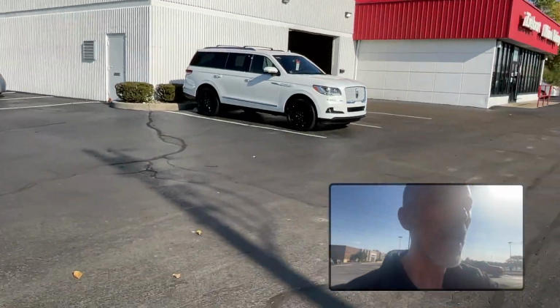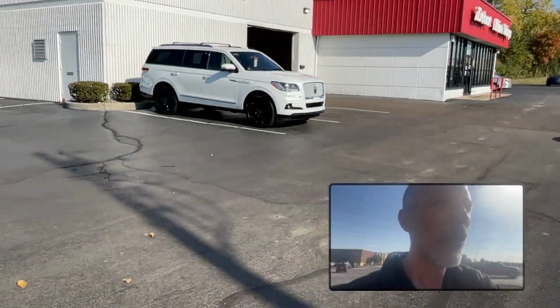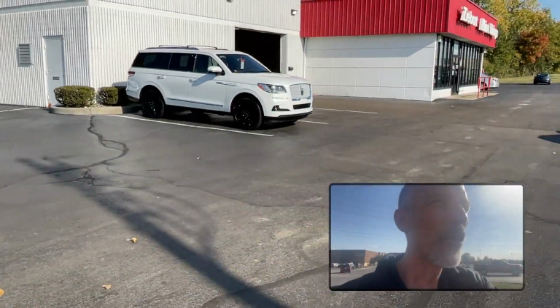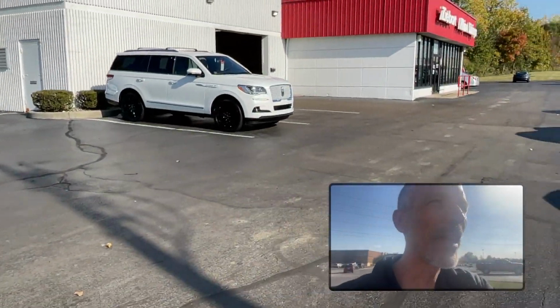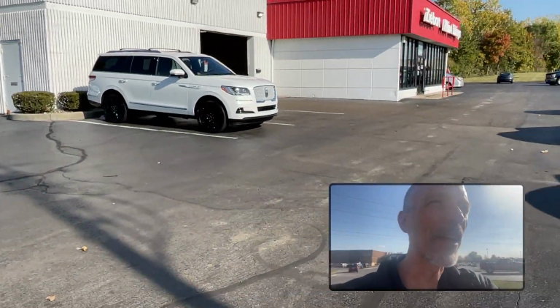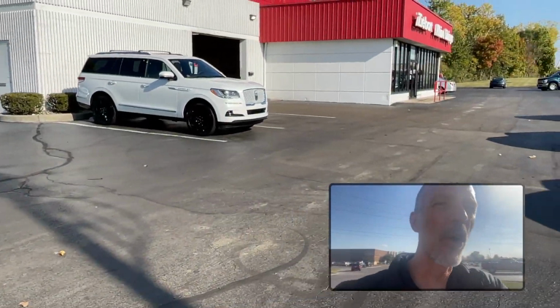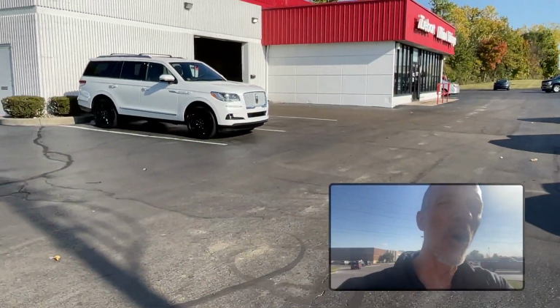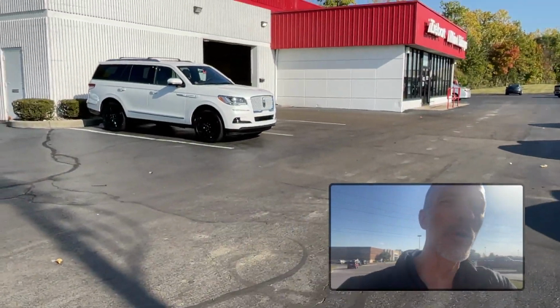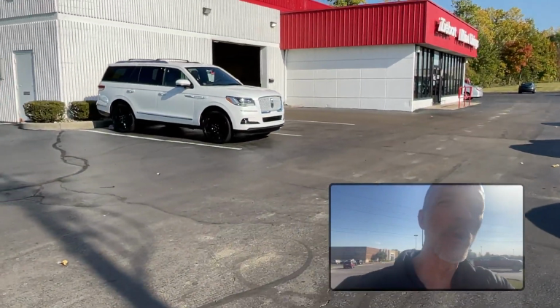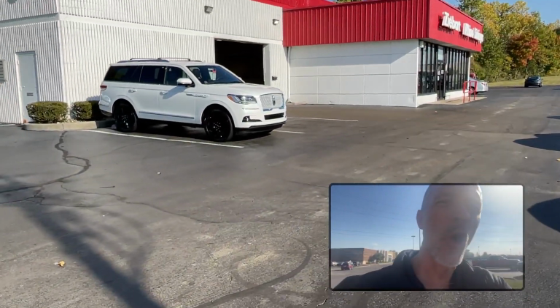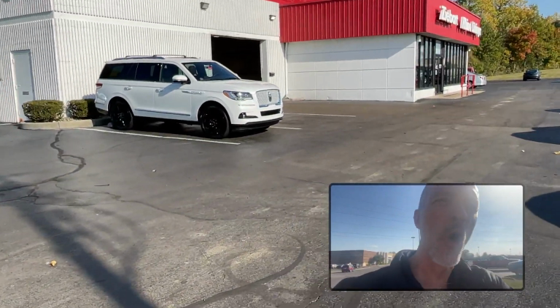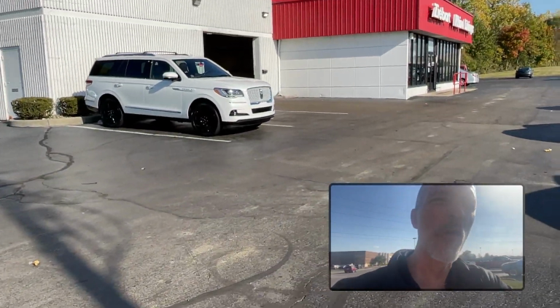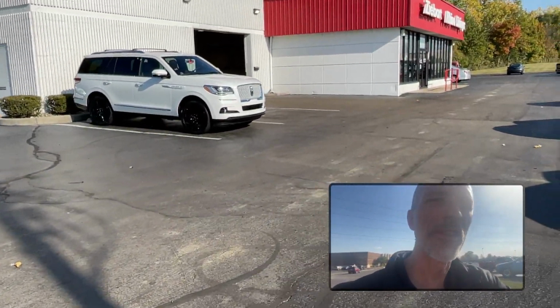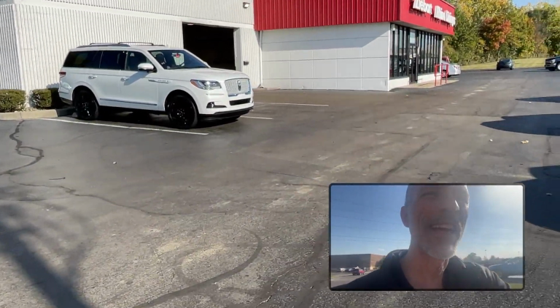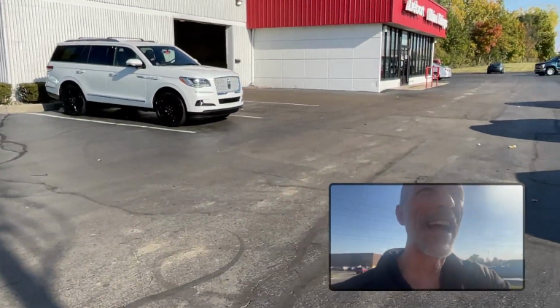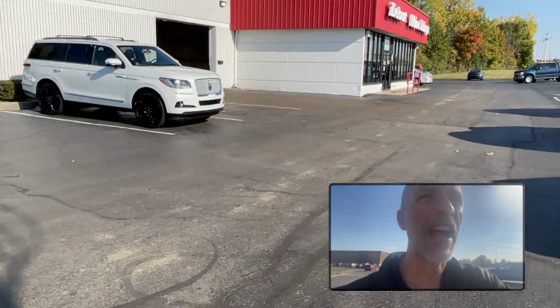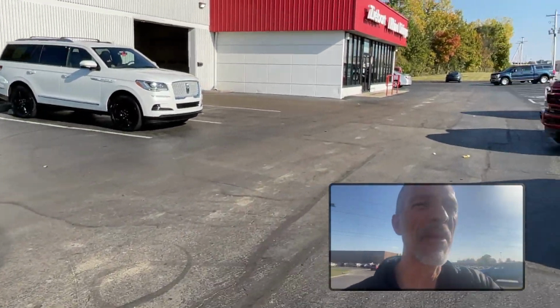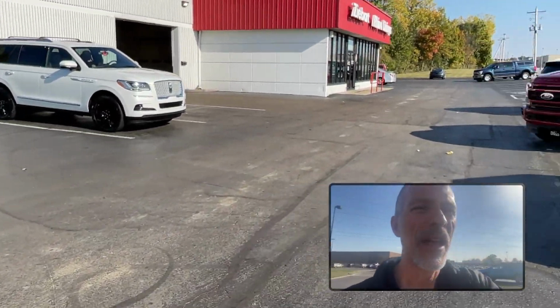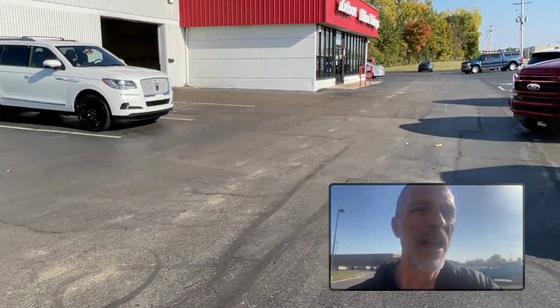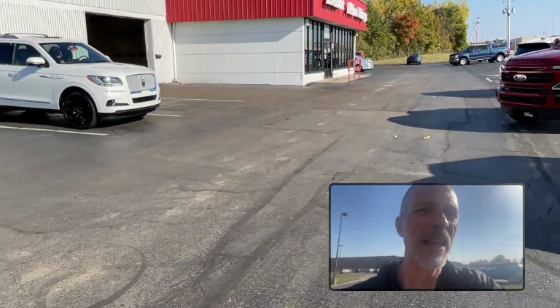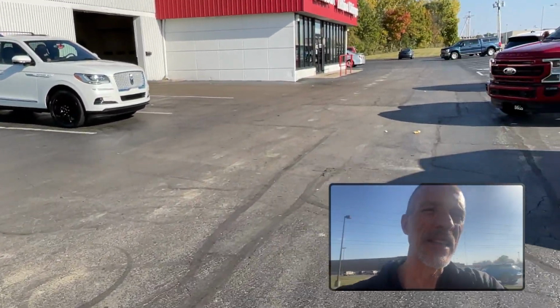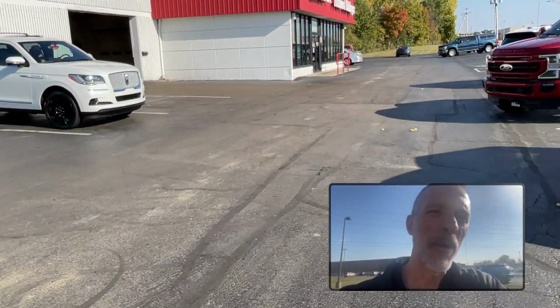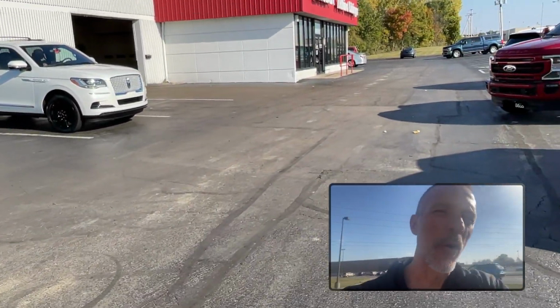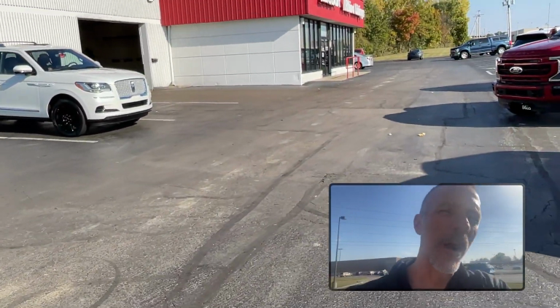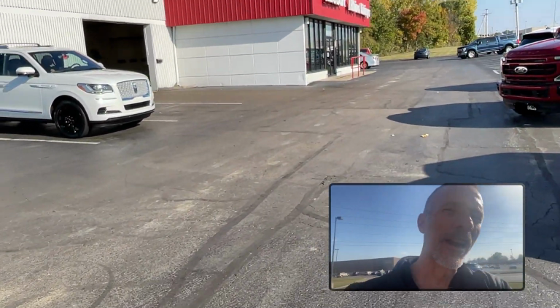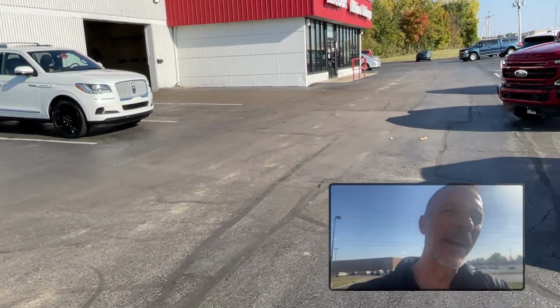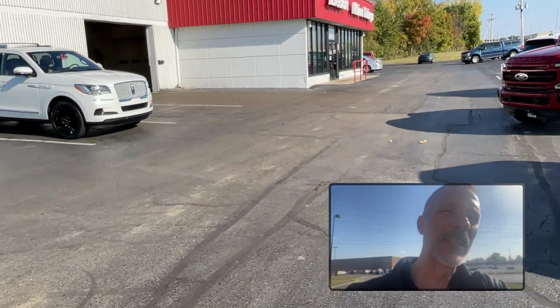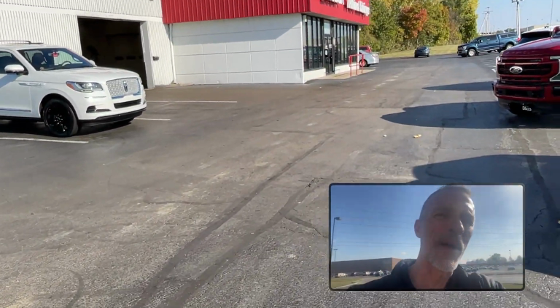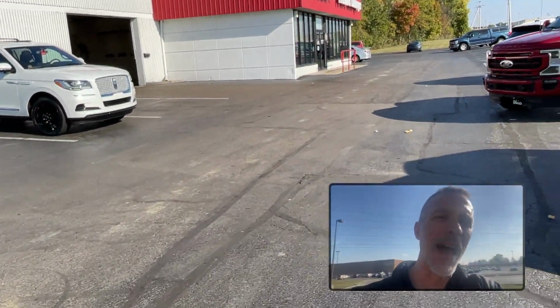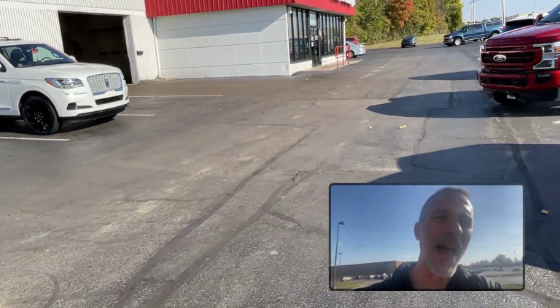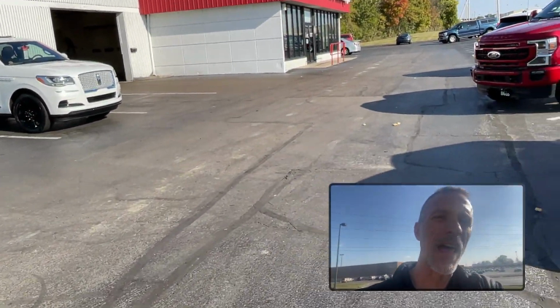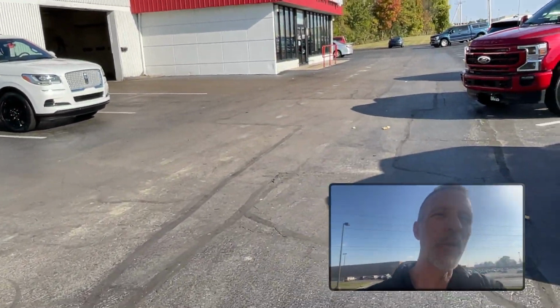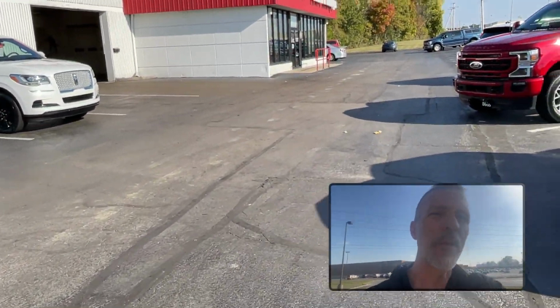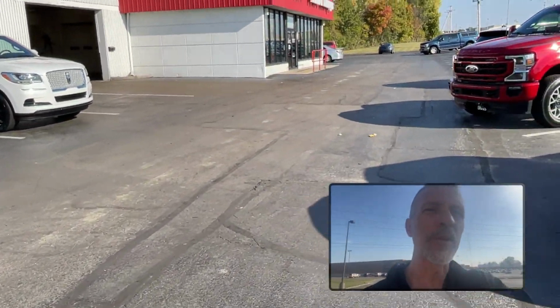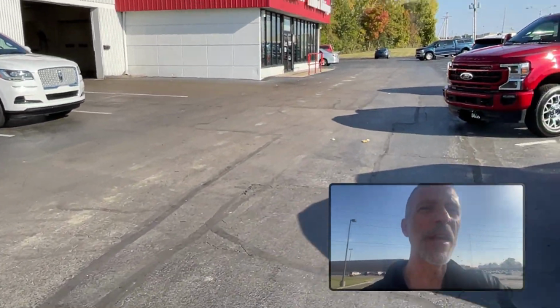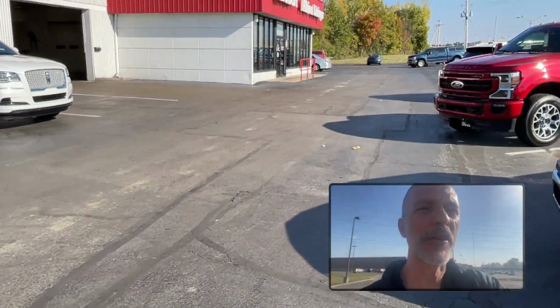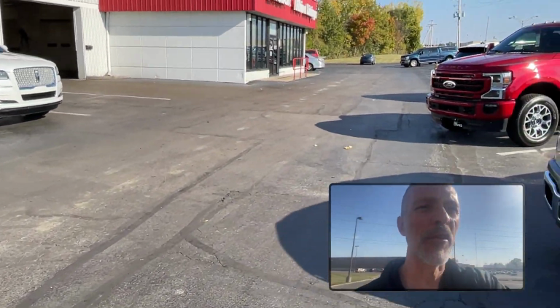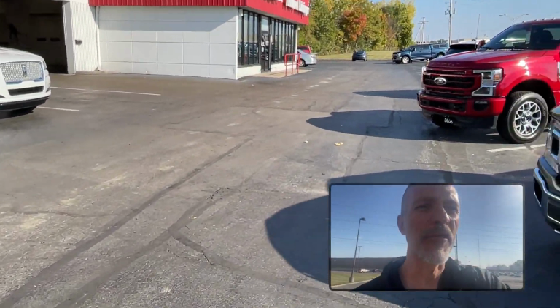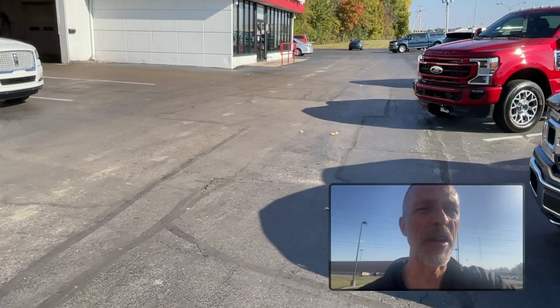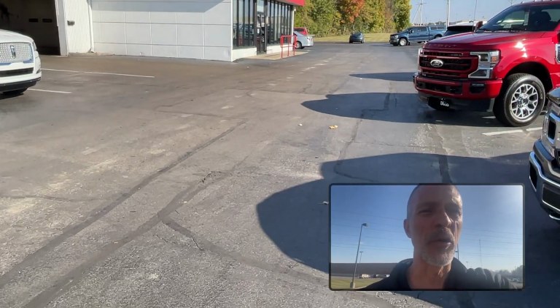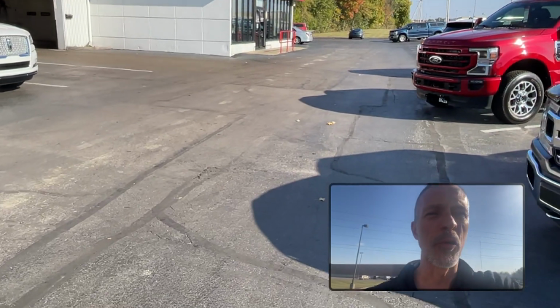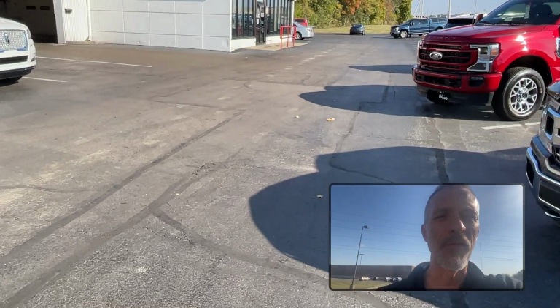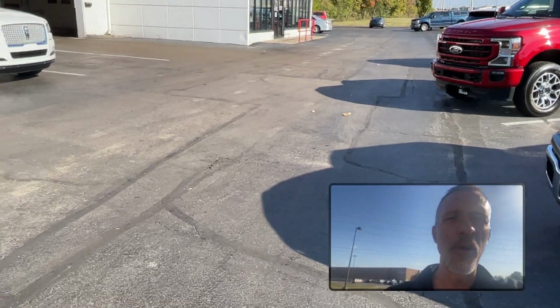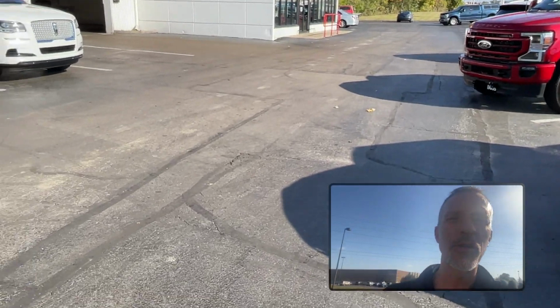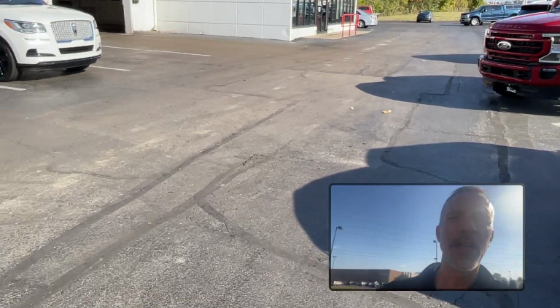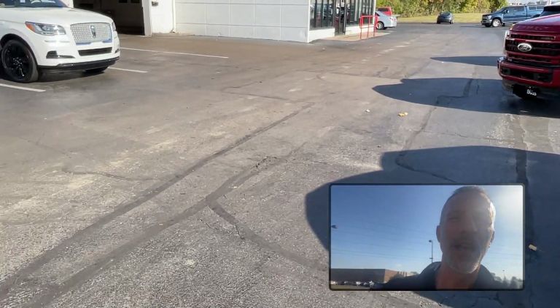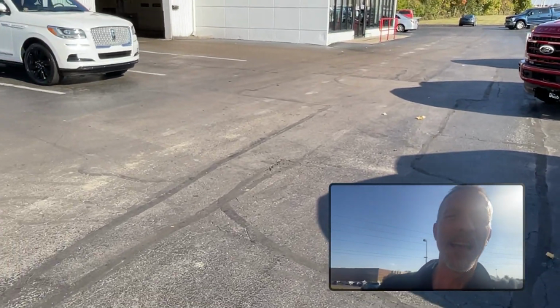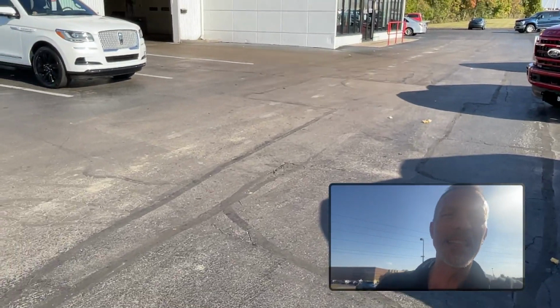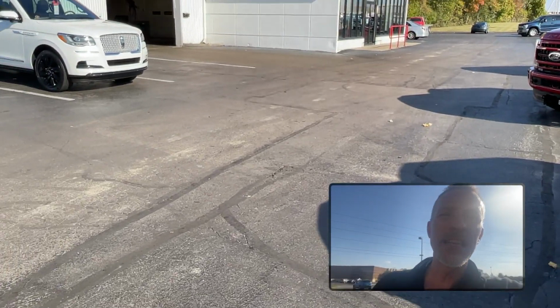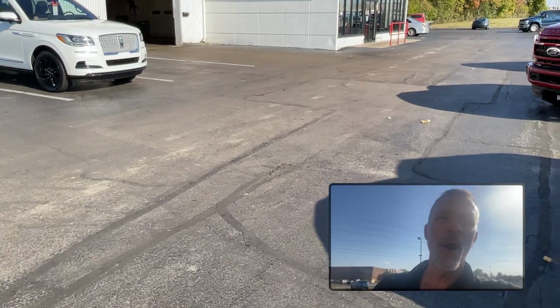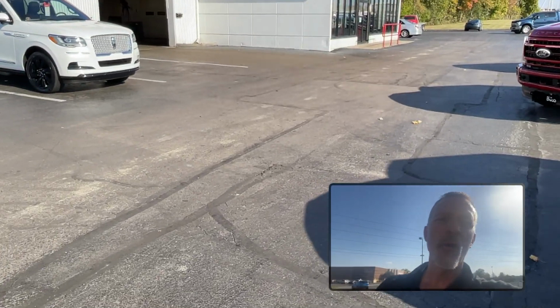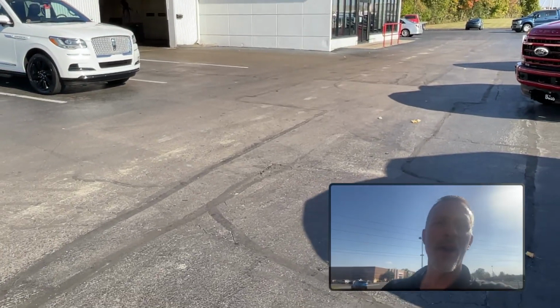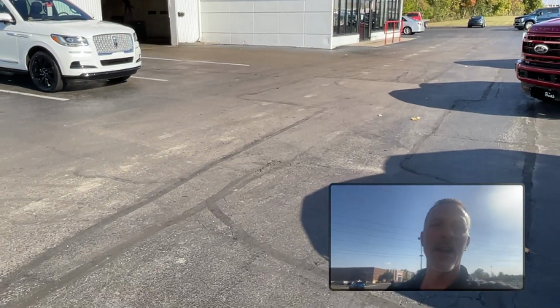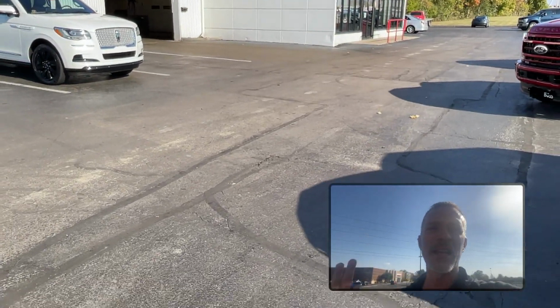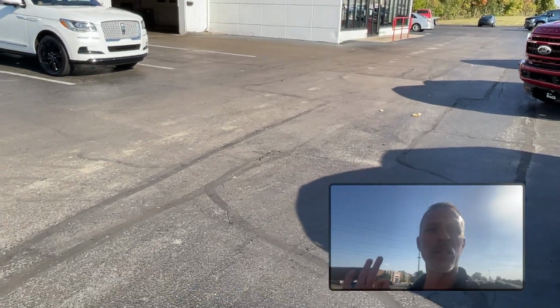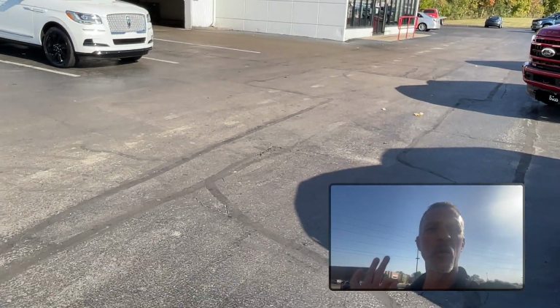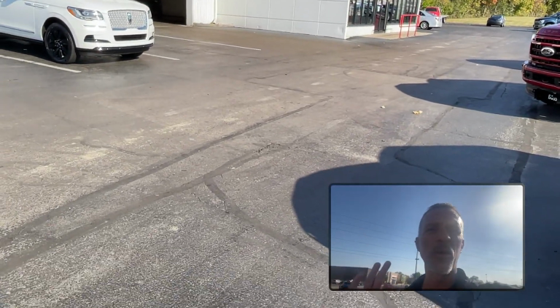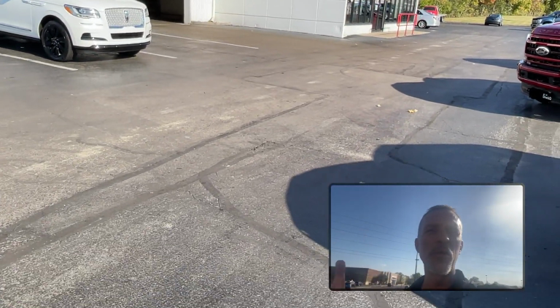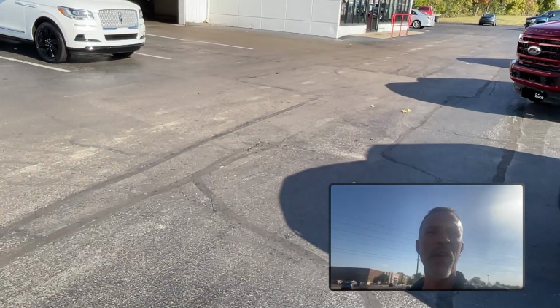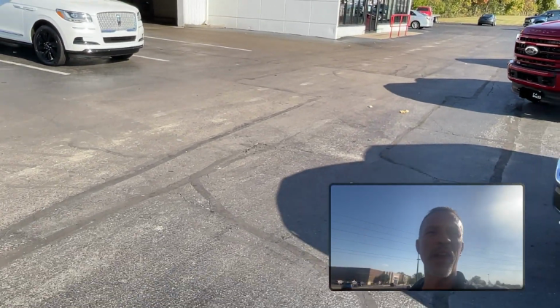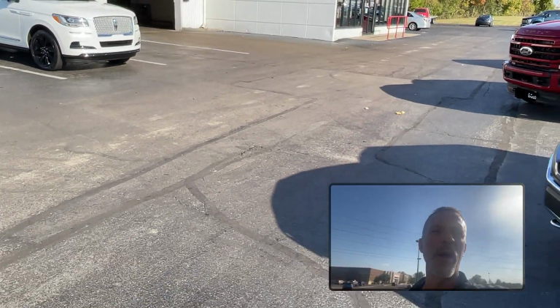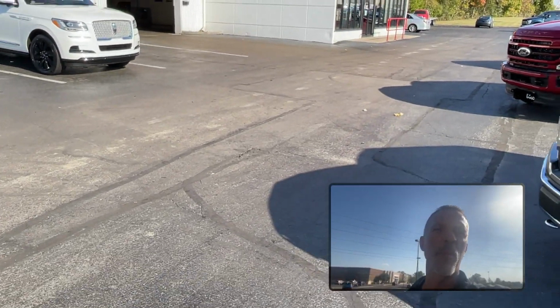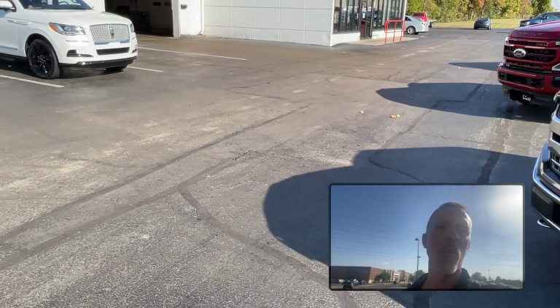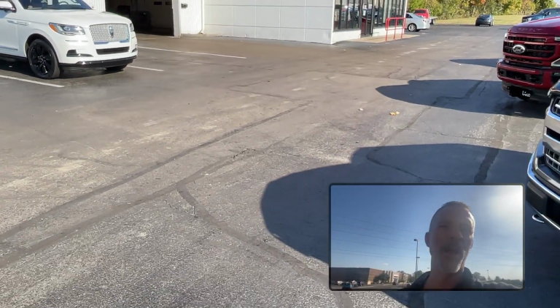We get calls all the time at Z-Bart Rhino Linings about how do we protect our vehicle. Well folks, at Z-Bart Rhino Linings, we do that a couple ways.